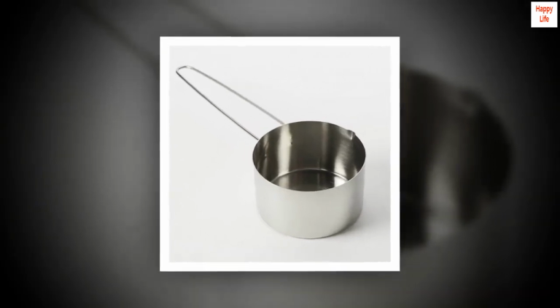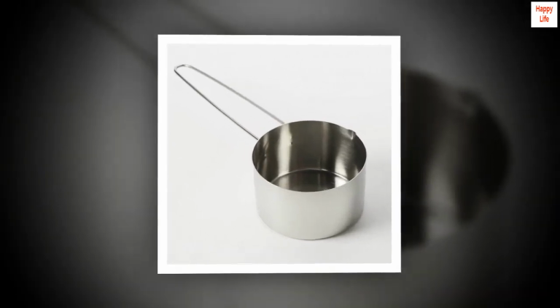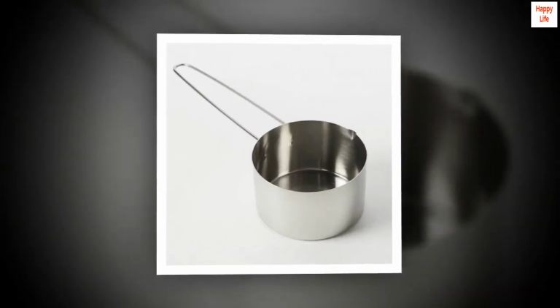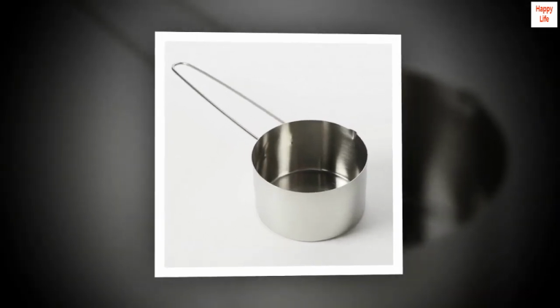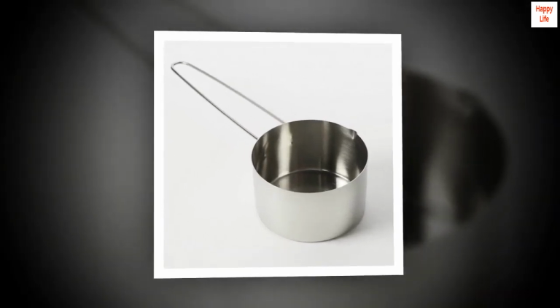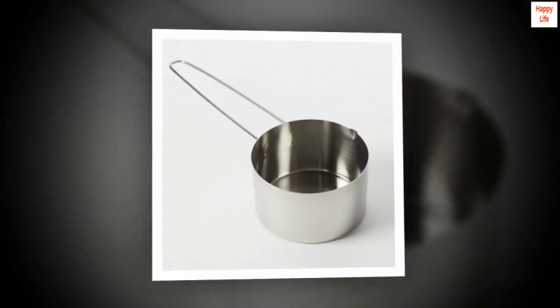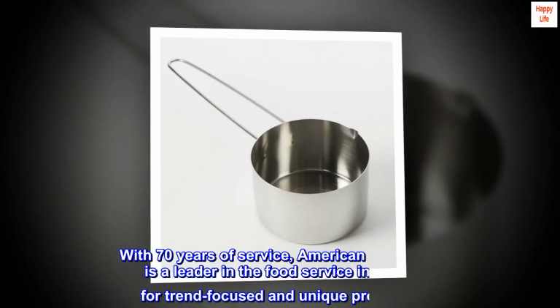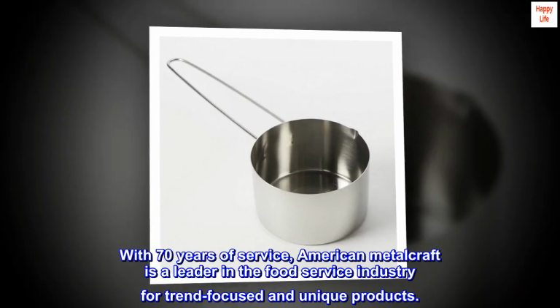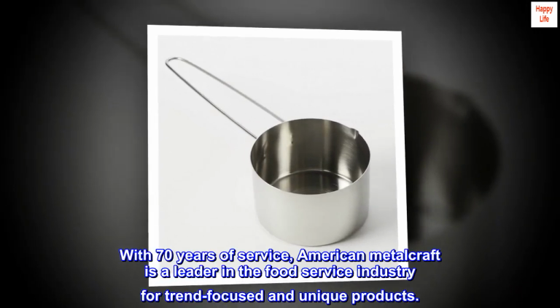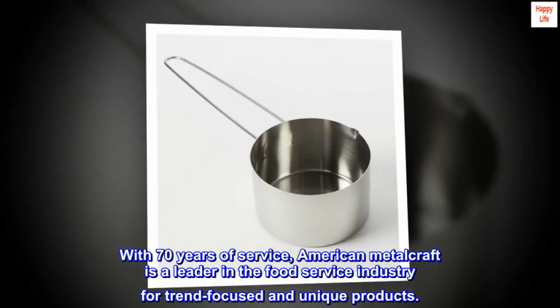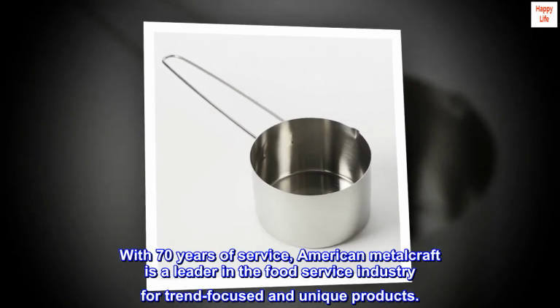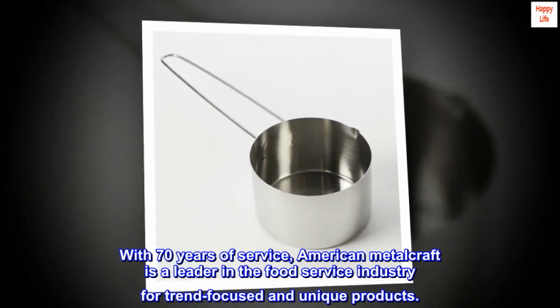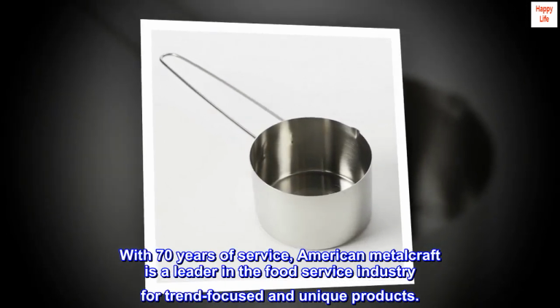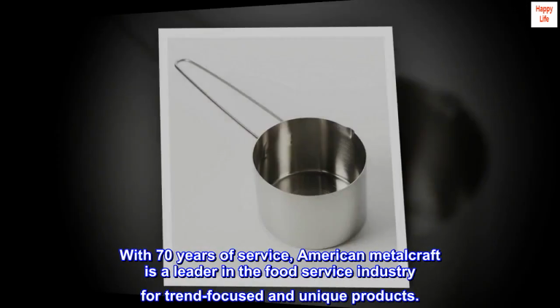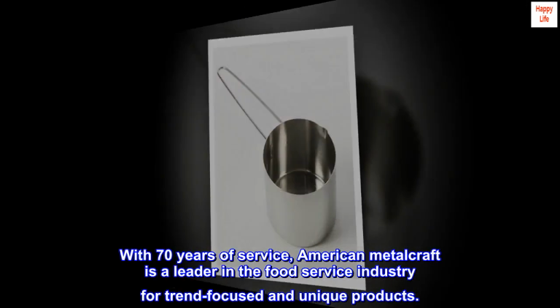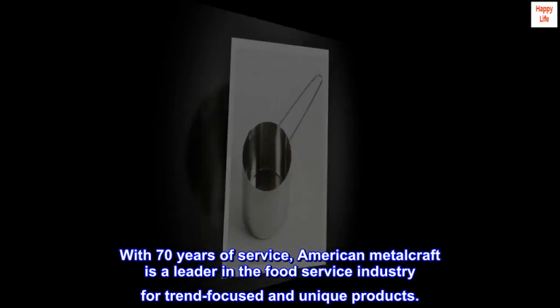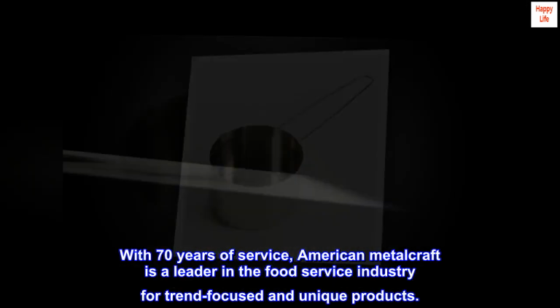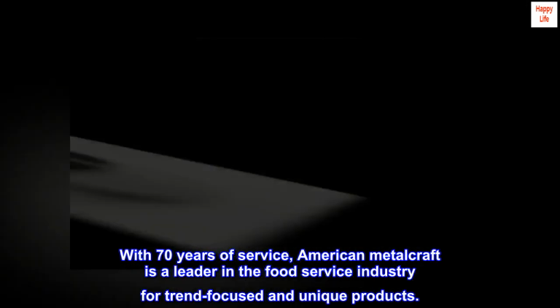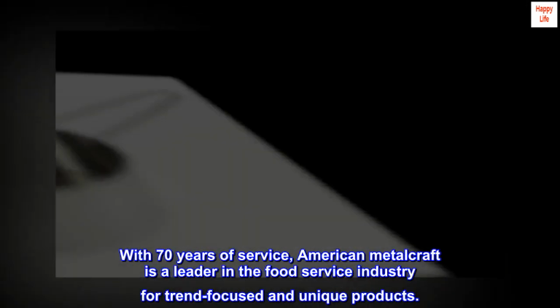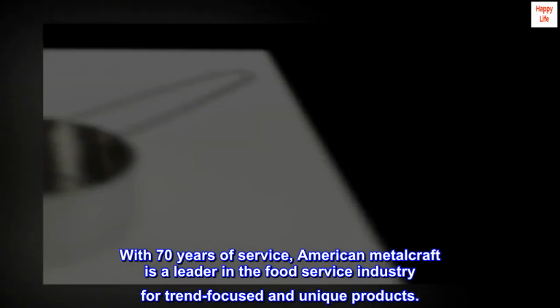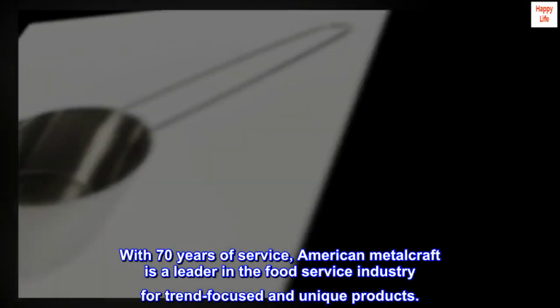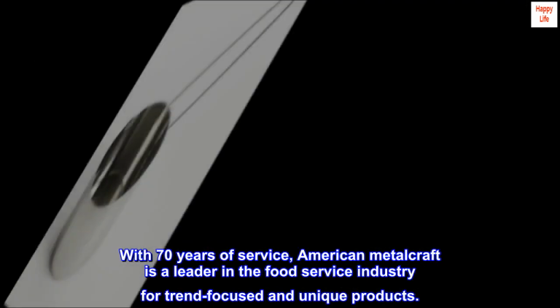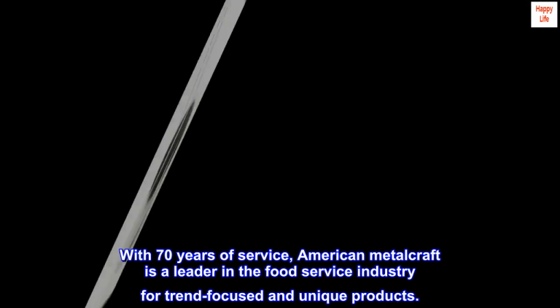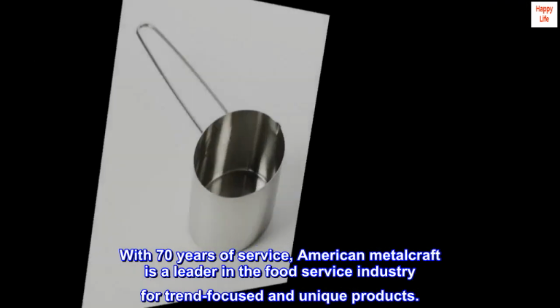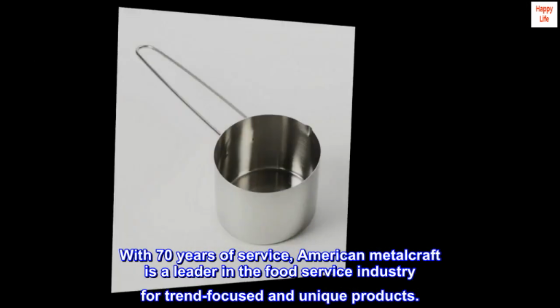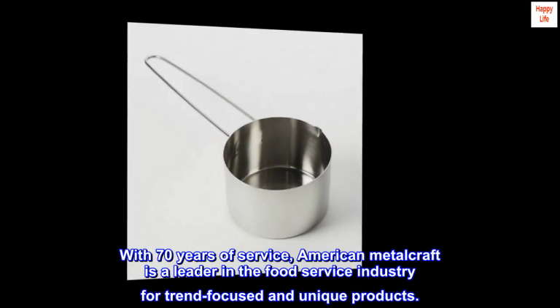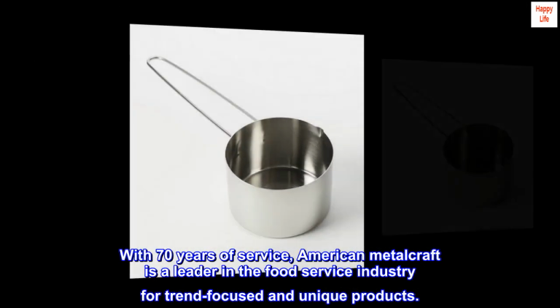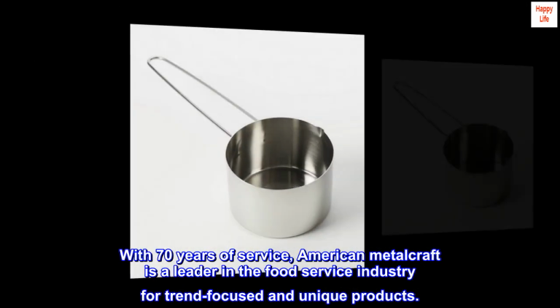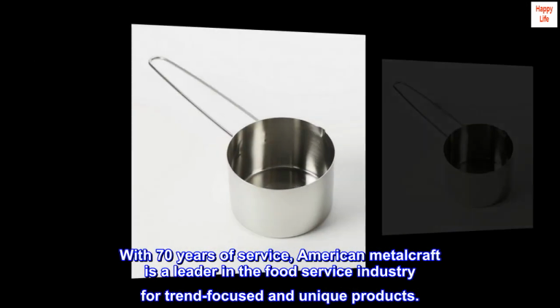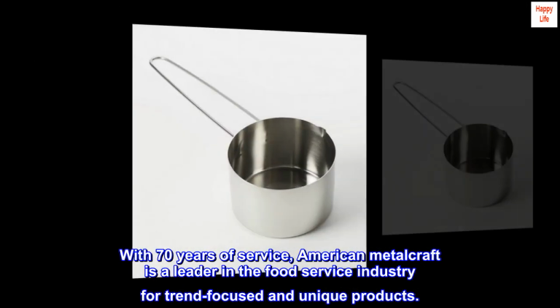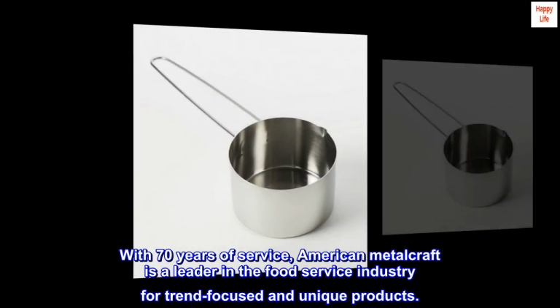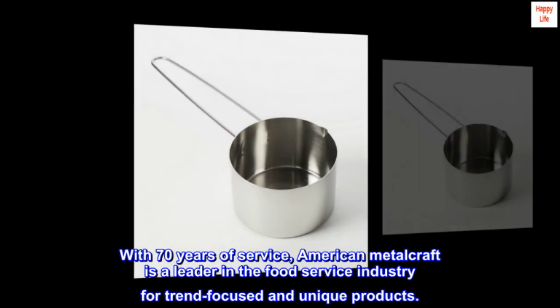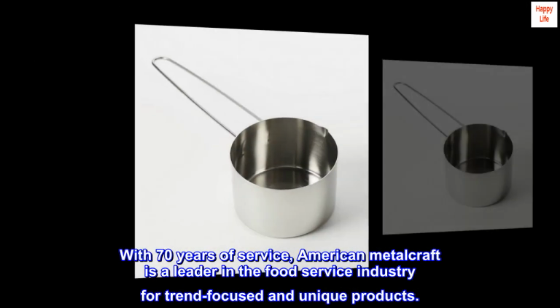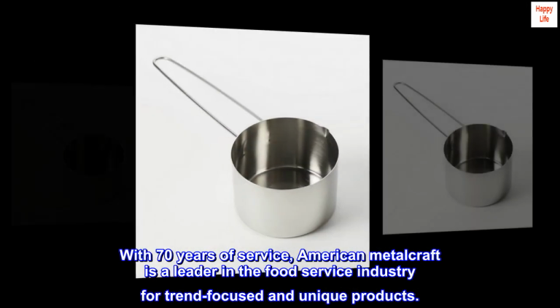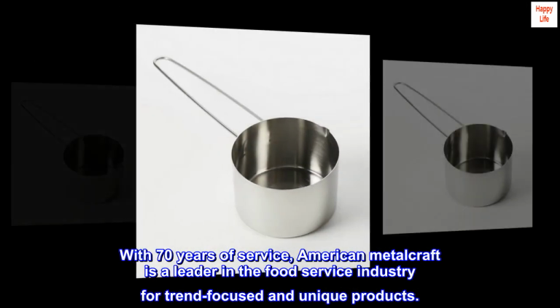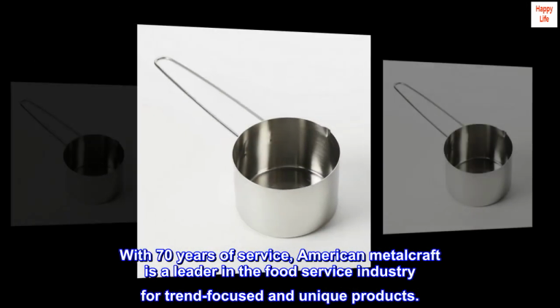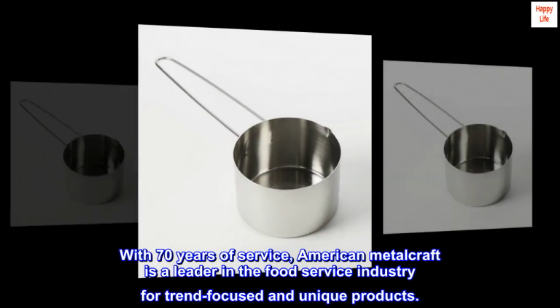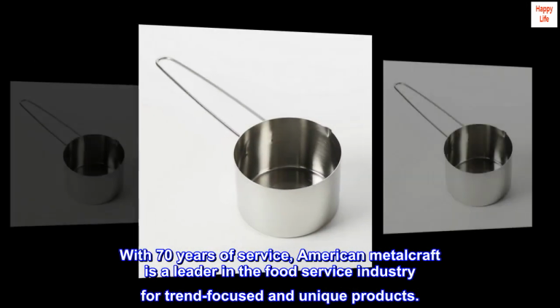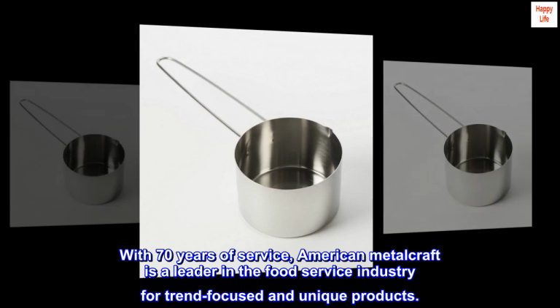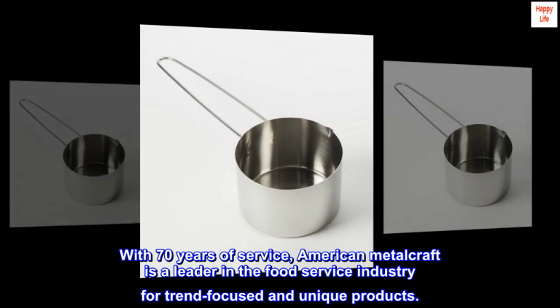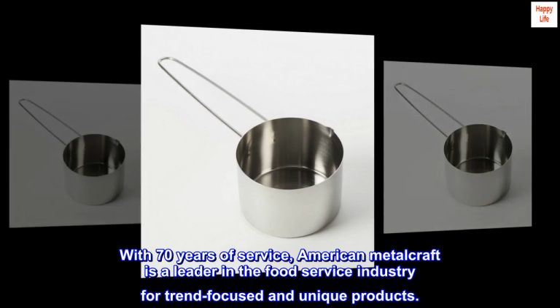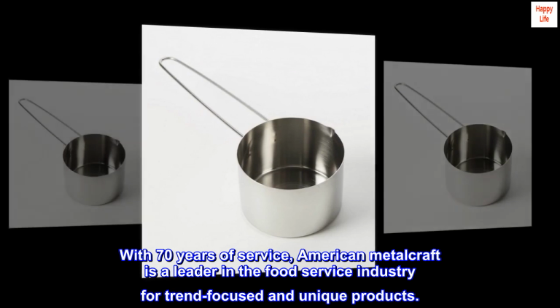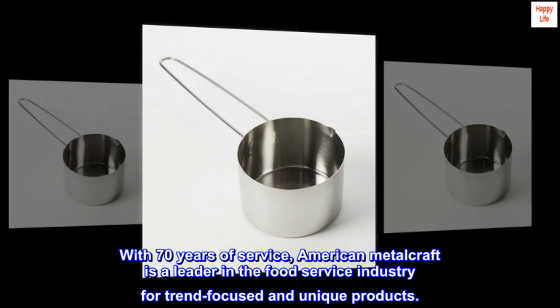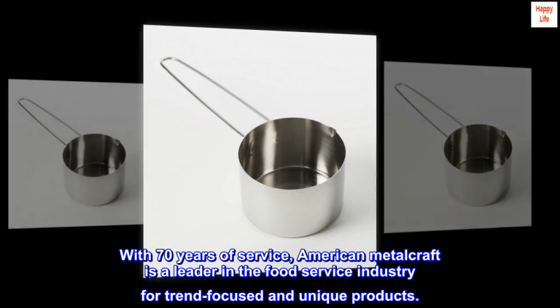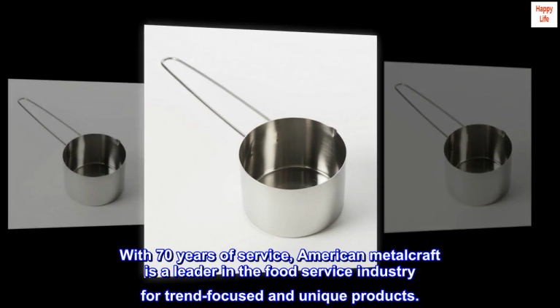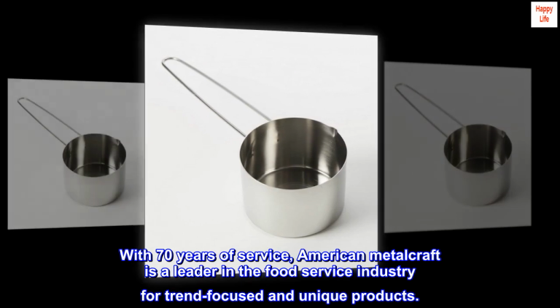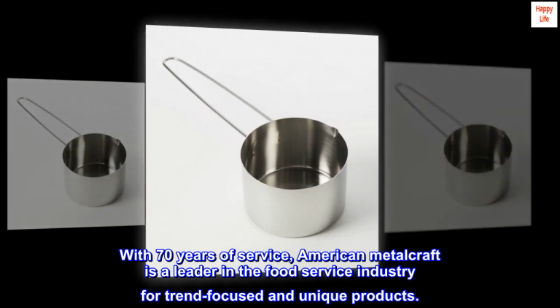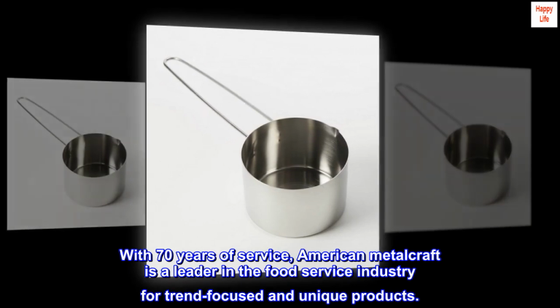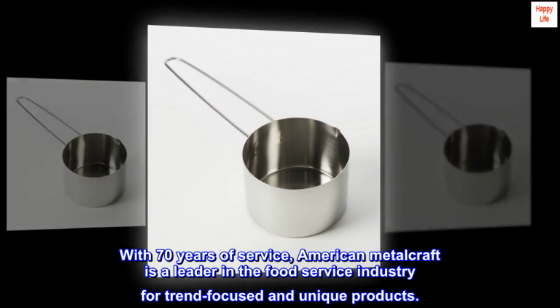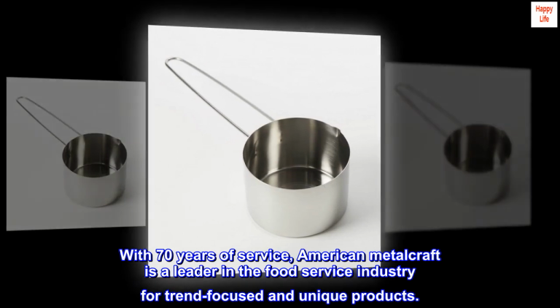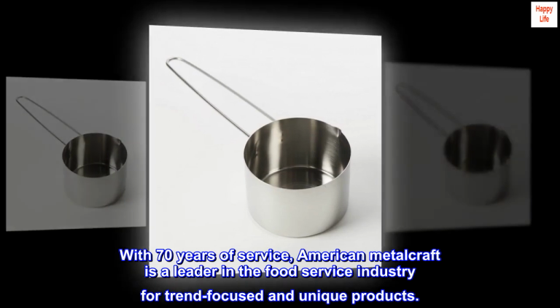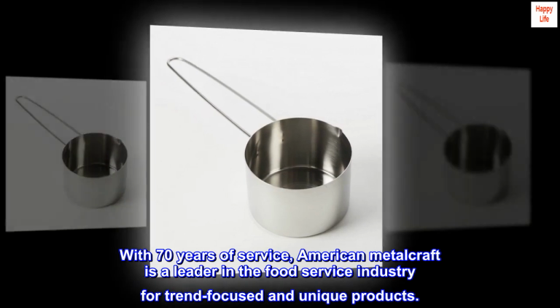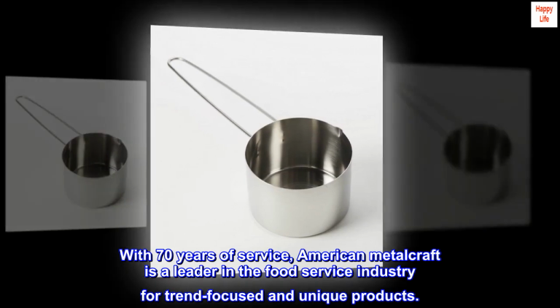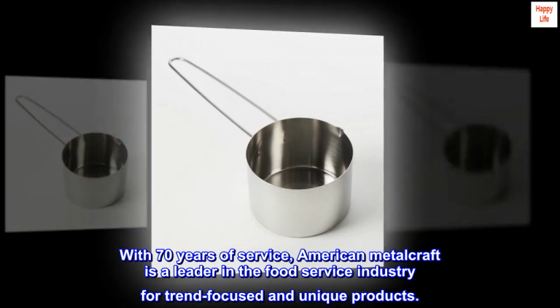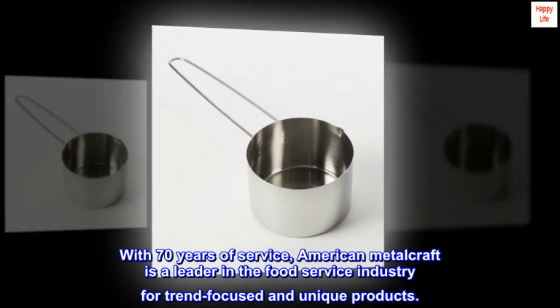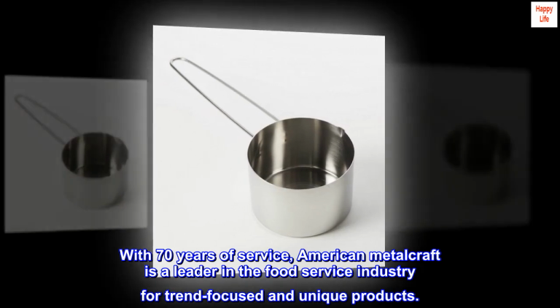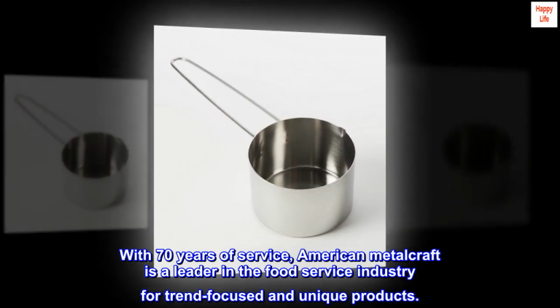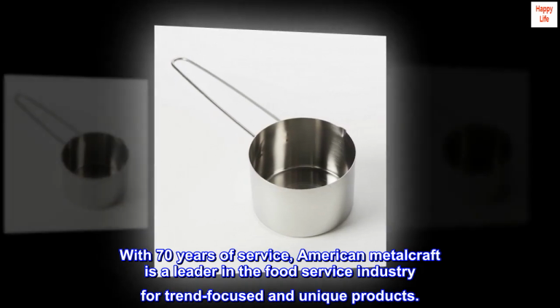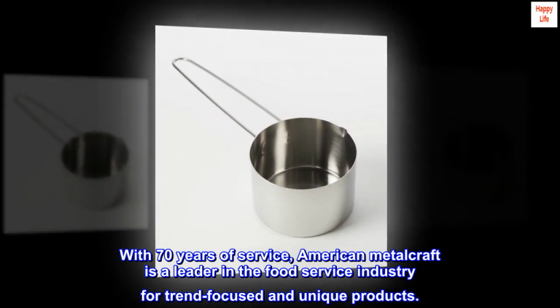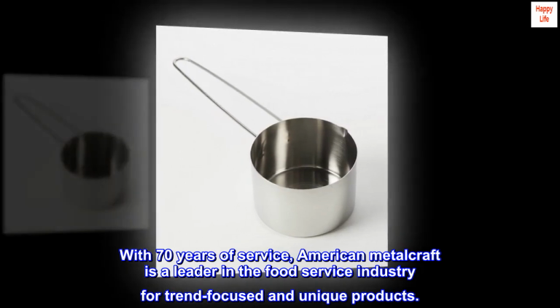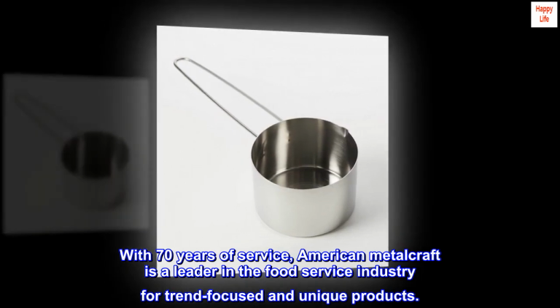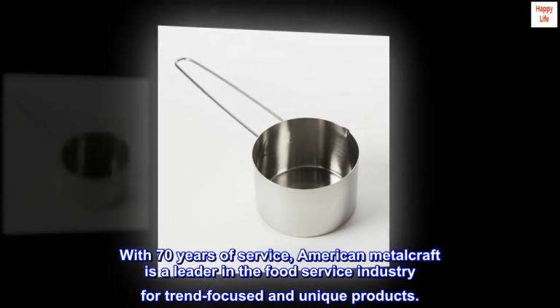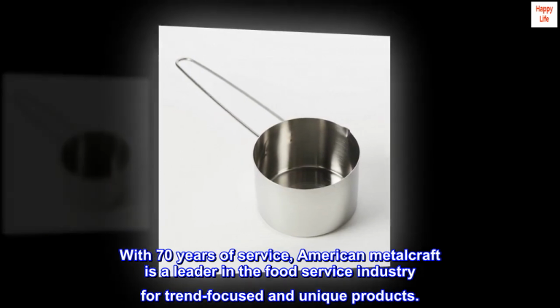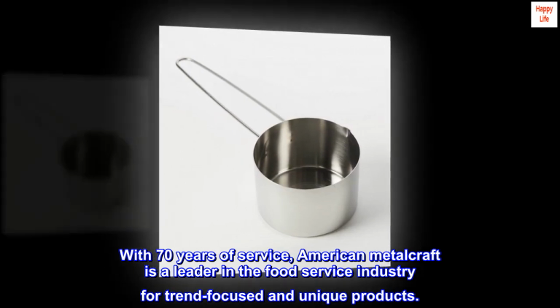With 70 years of service, American Metalcraft is a leader in the food service industry for trend-focused and unique products.